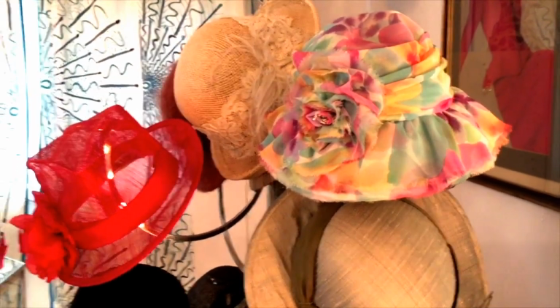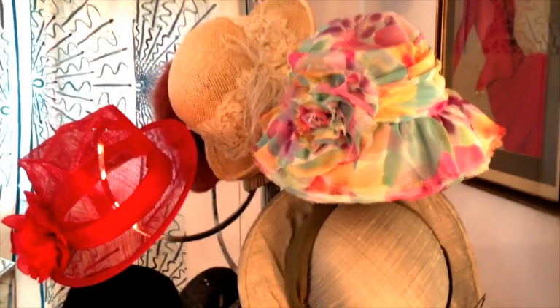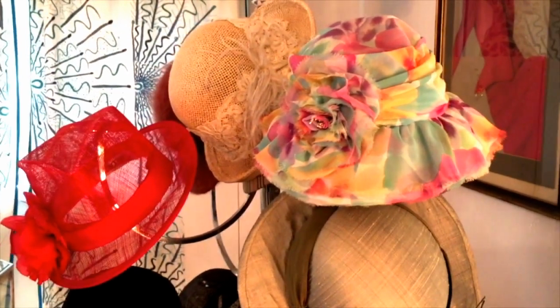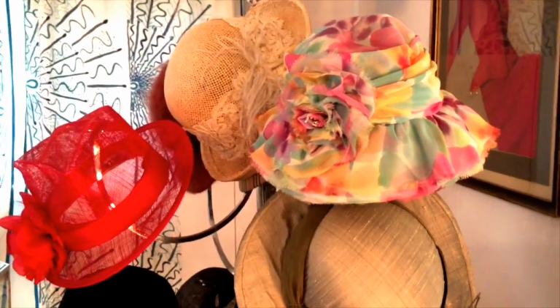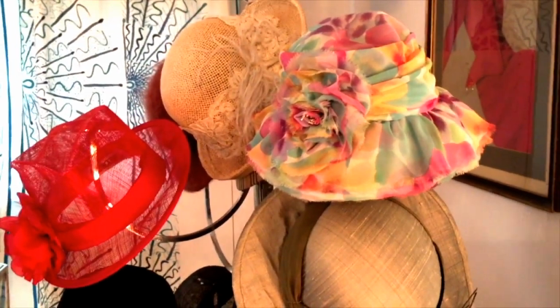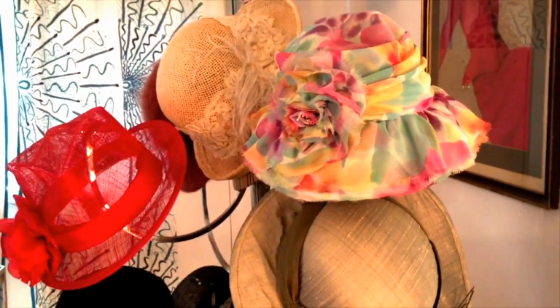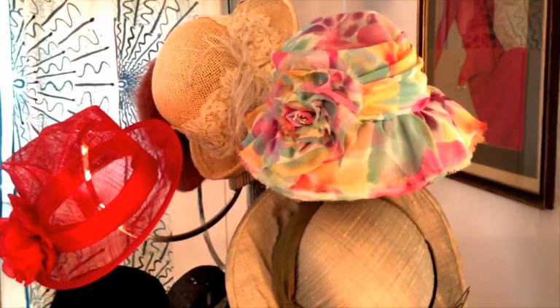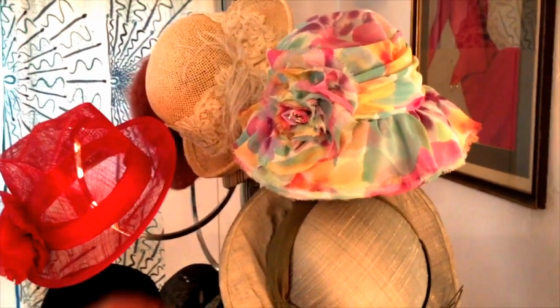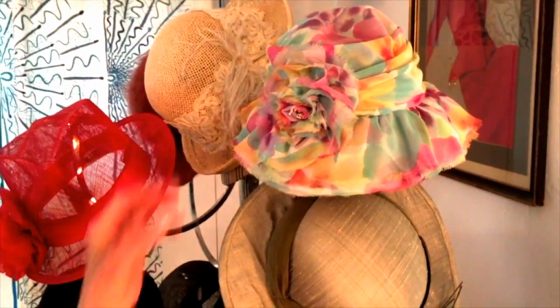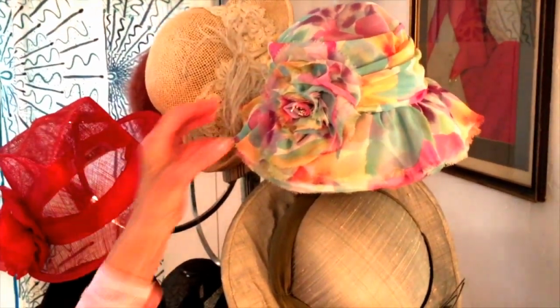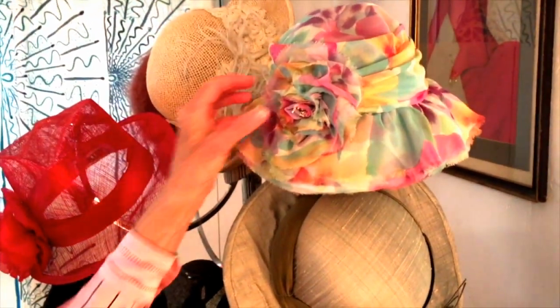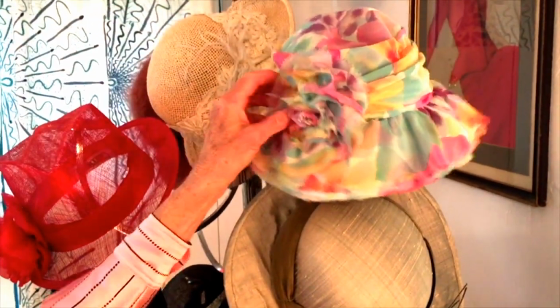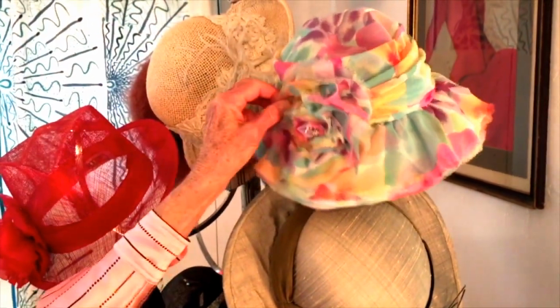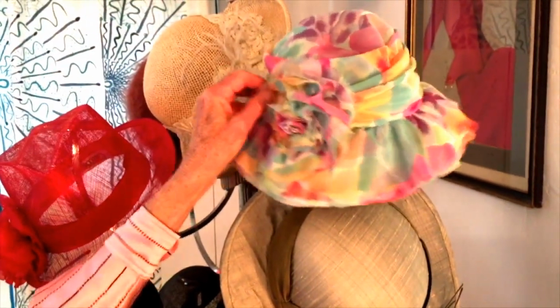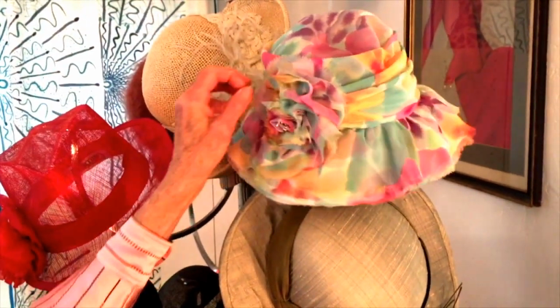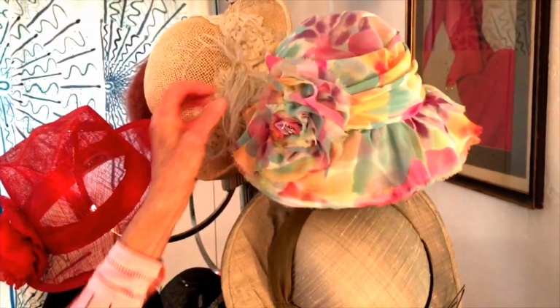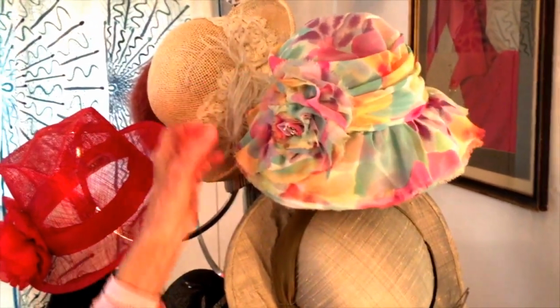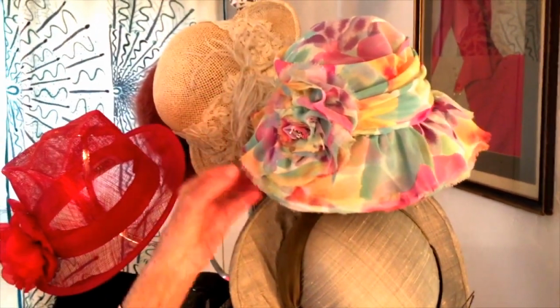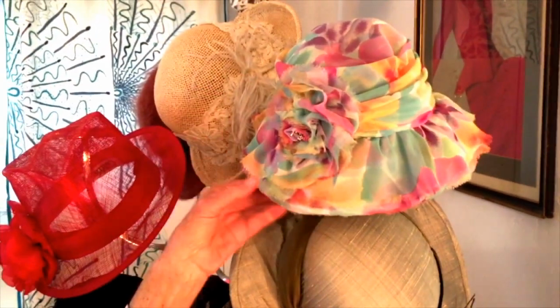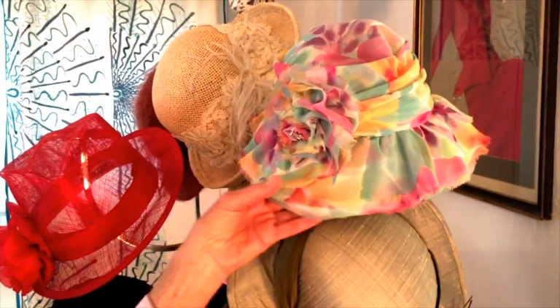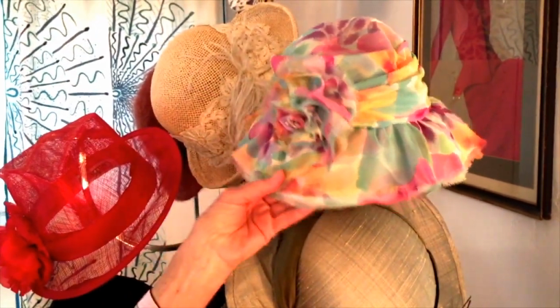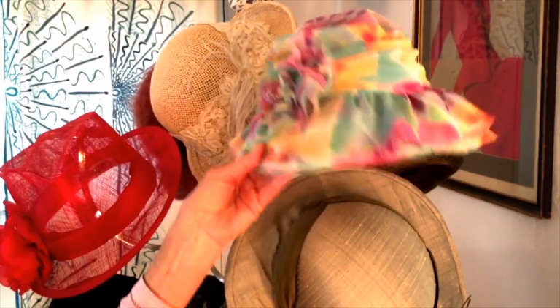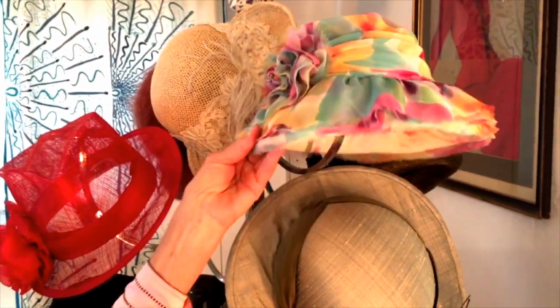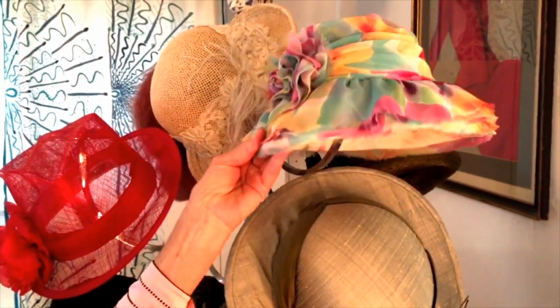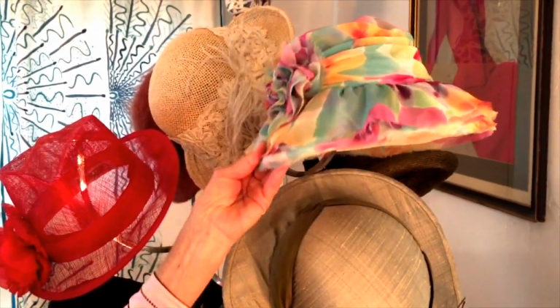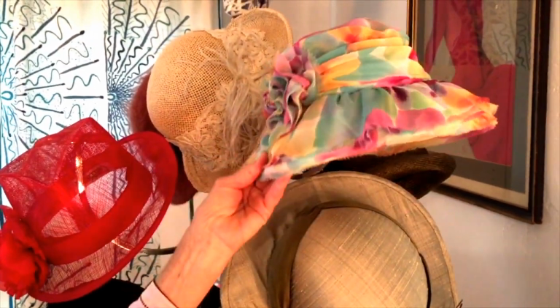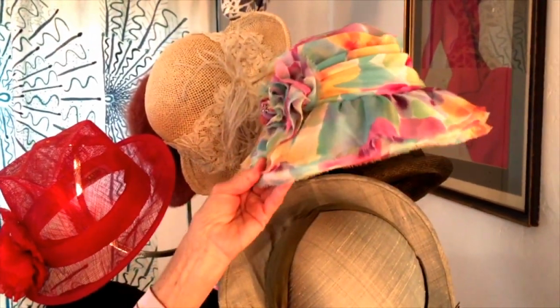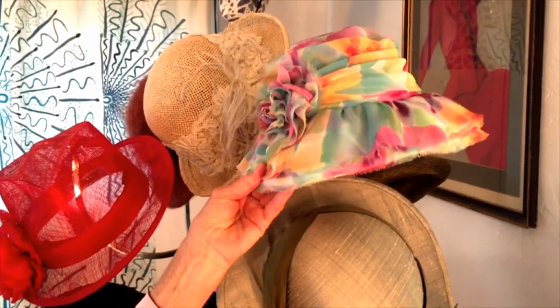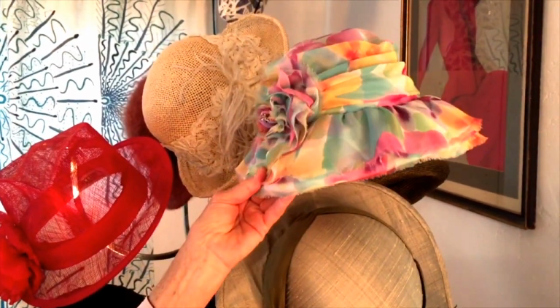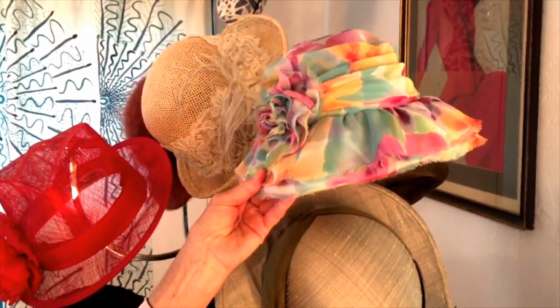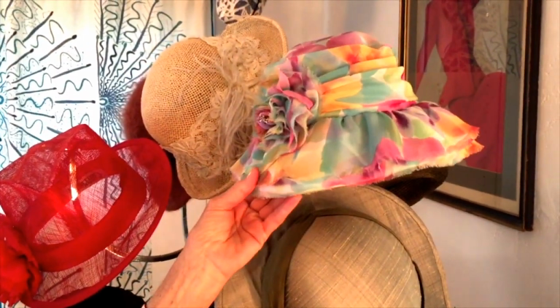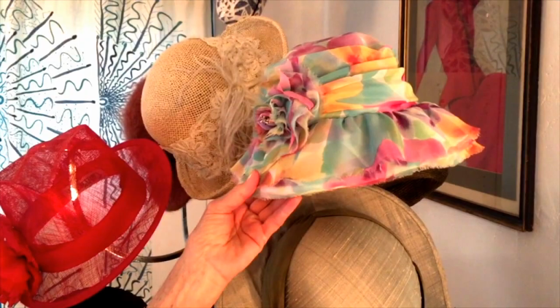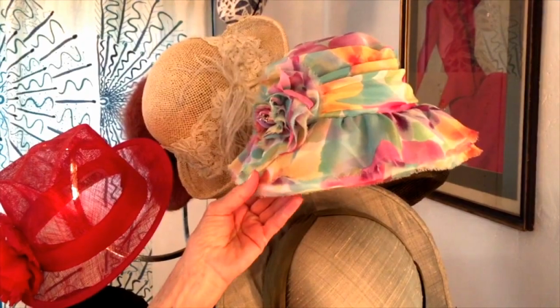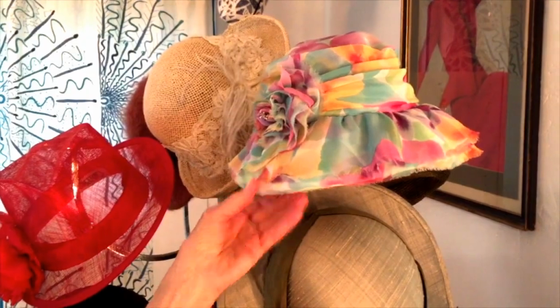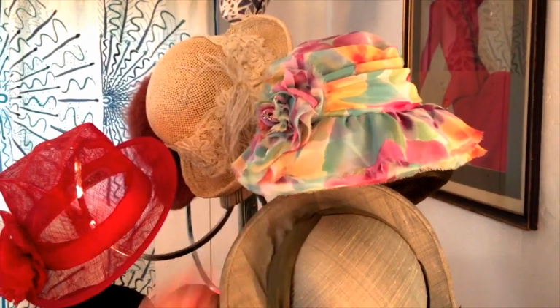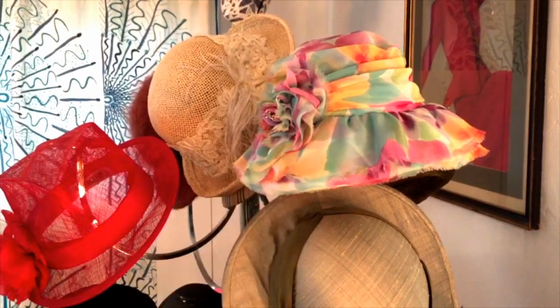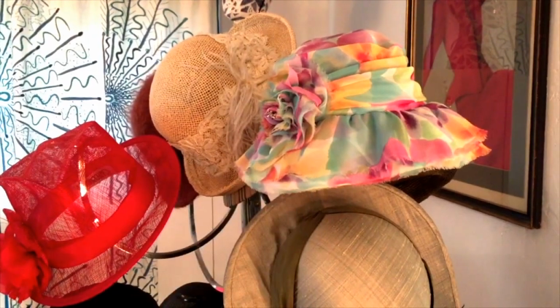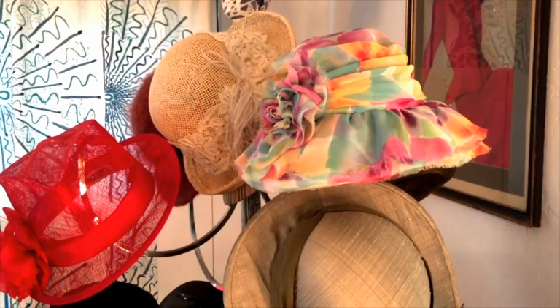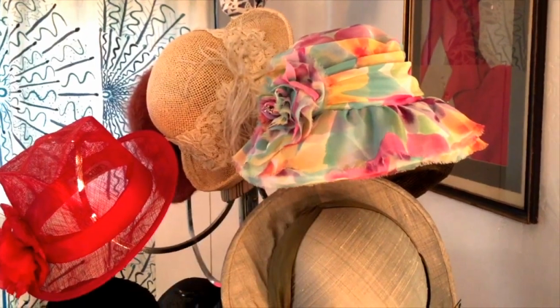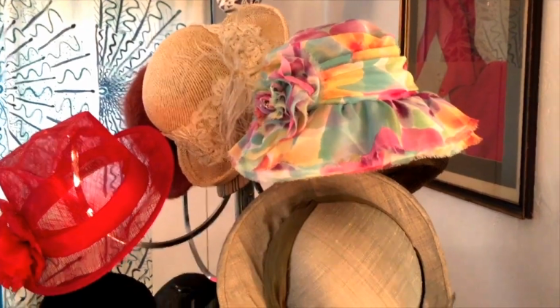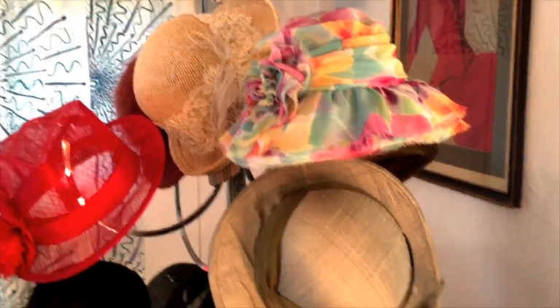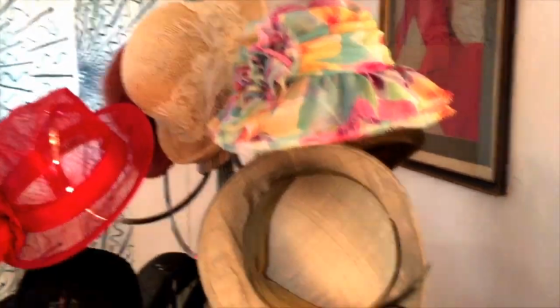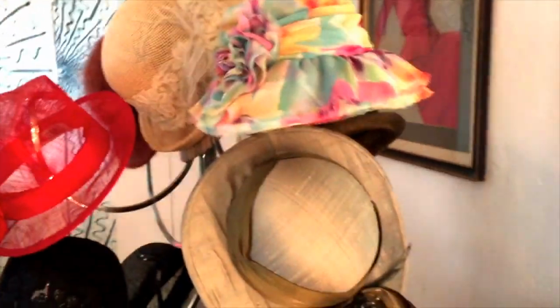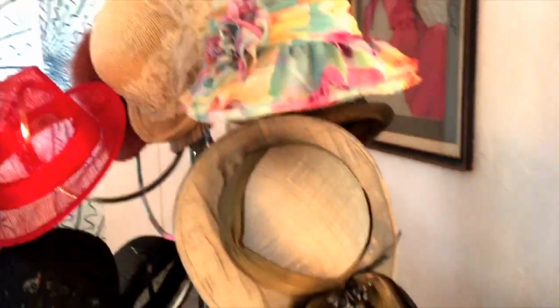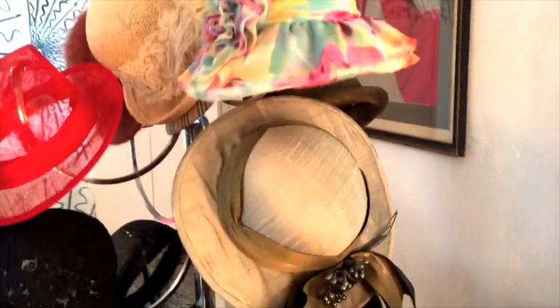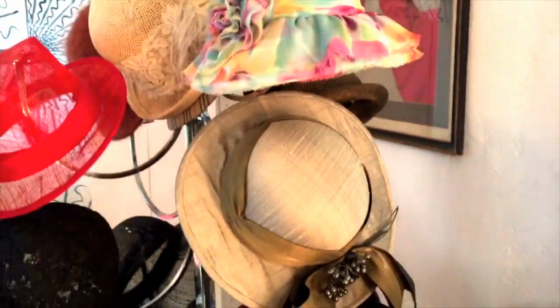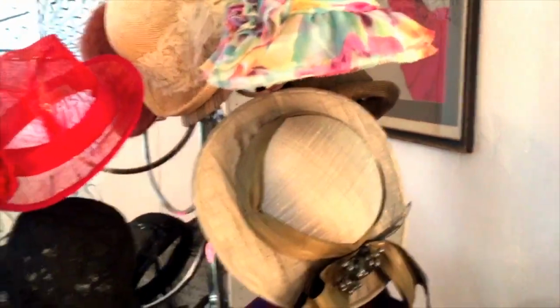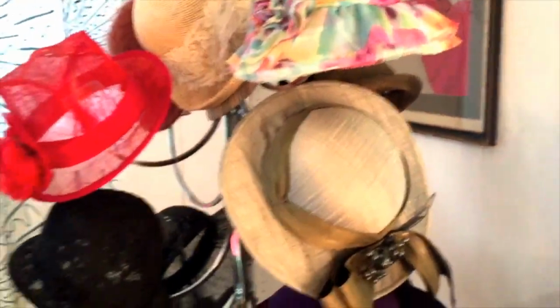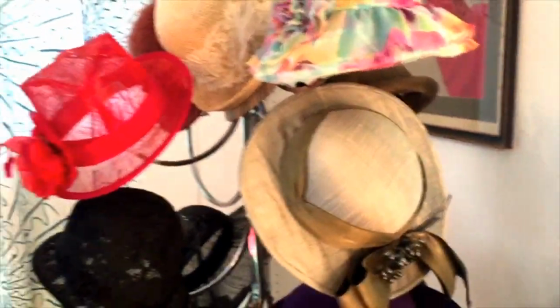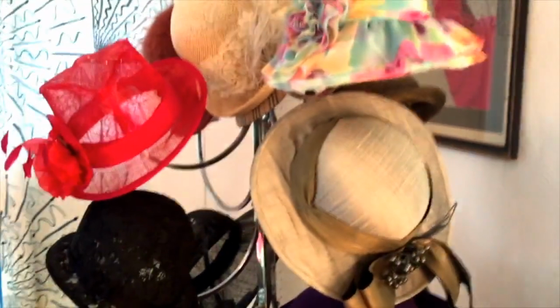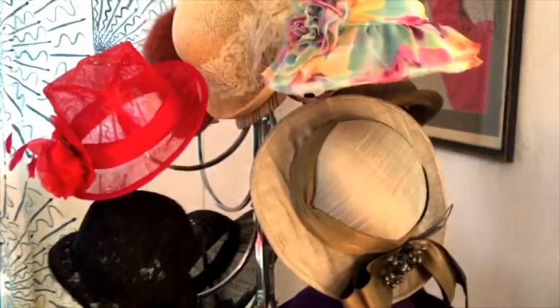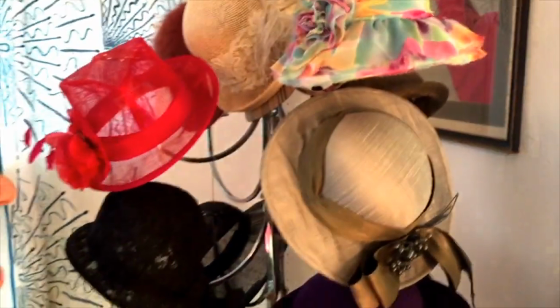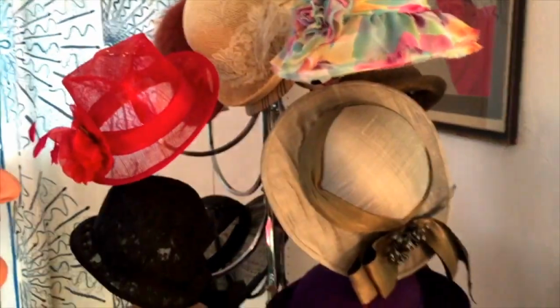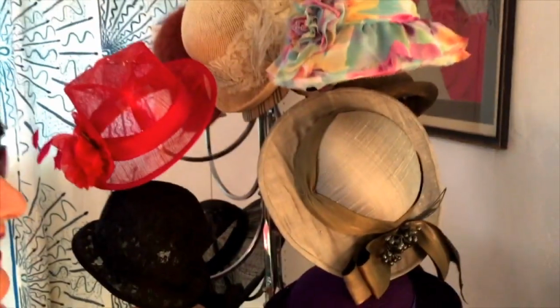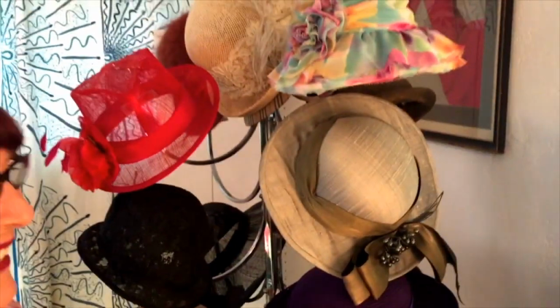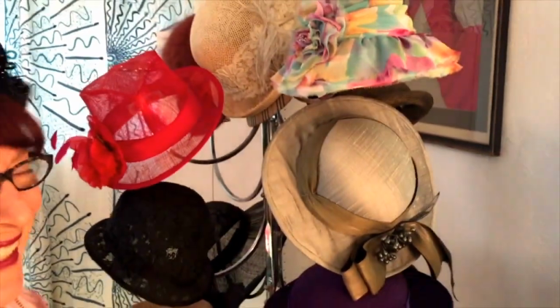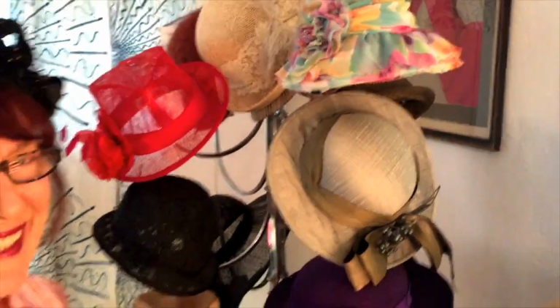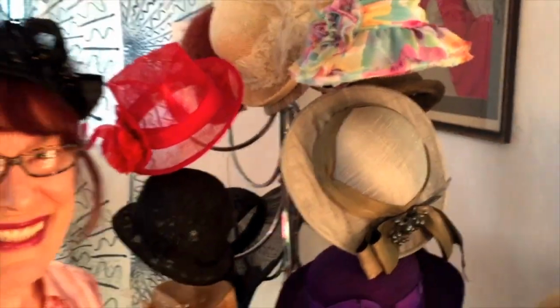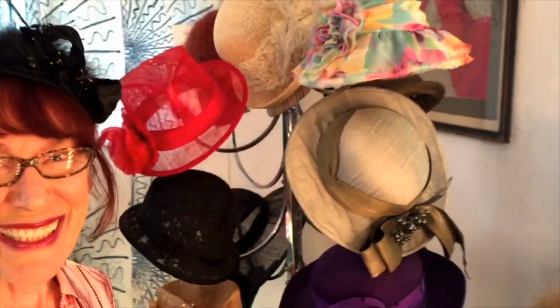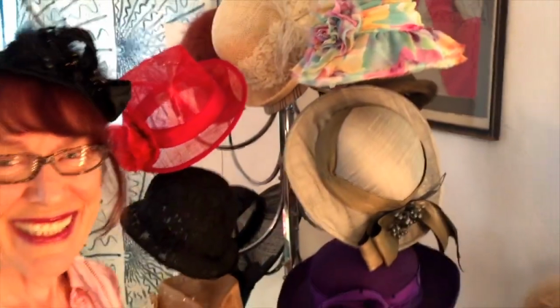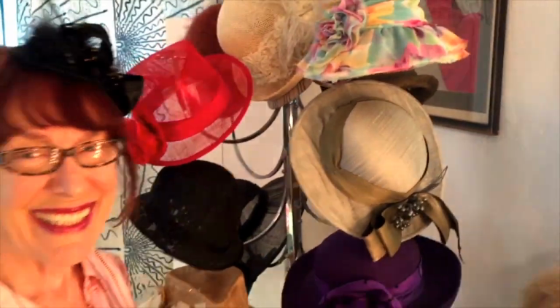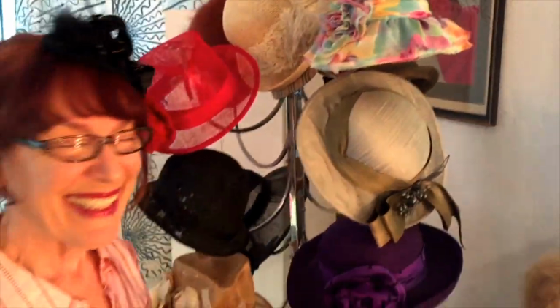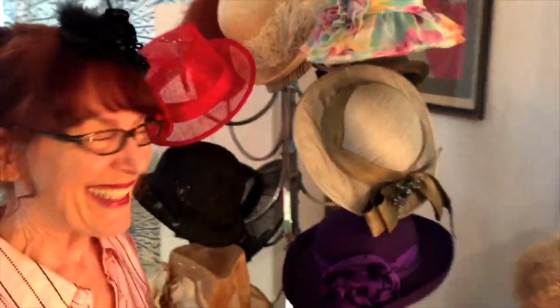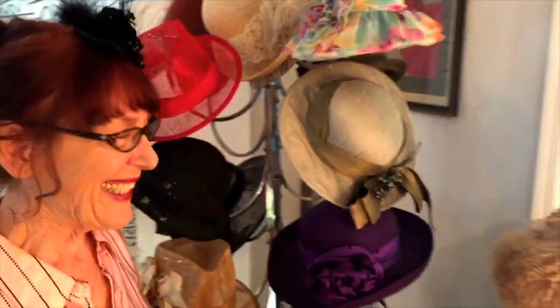I've been in my Easter bonnet — yes — with all the frills upon it.